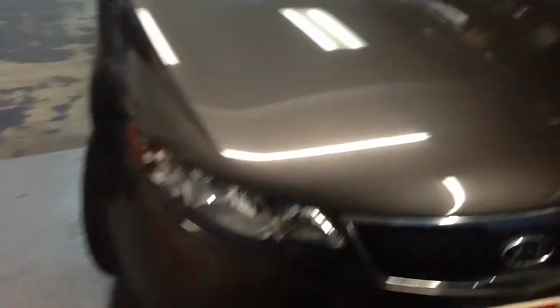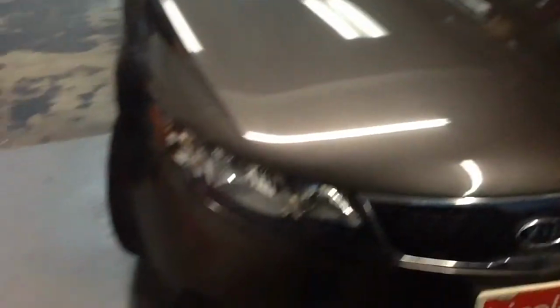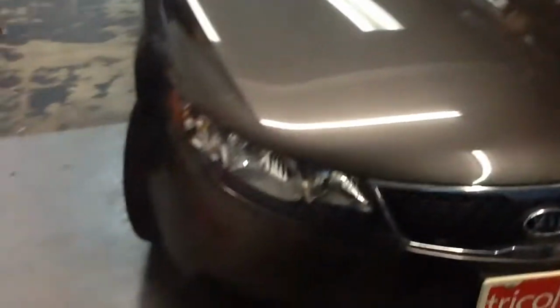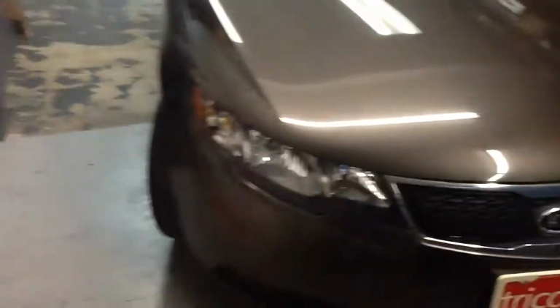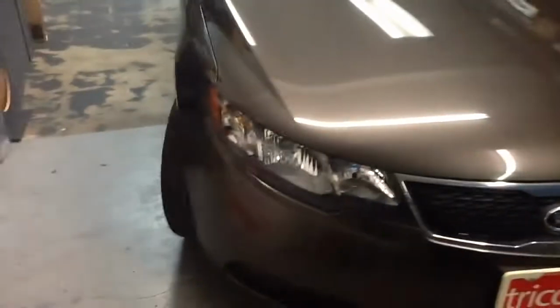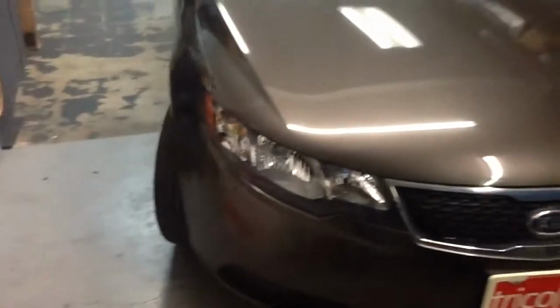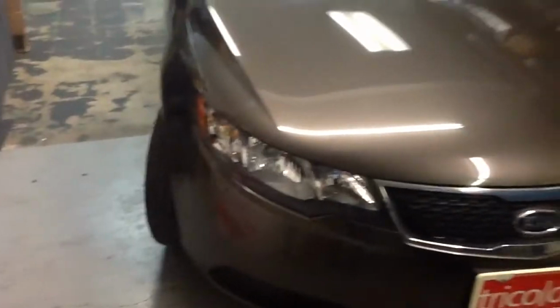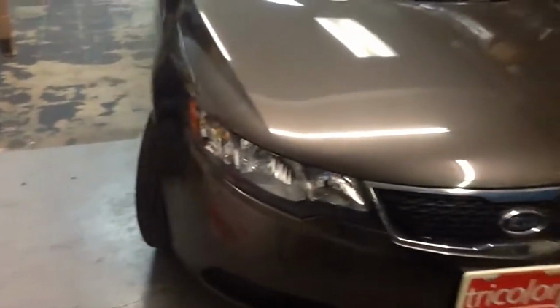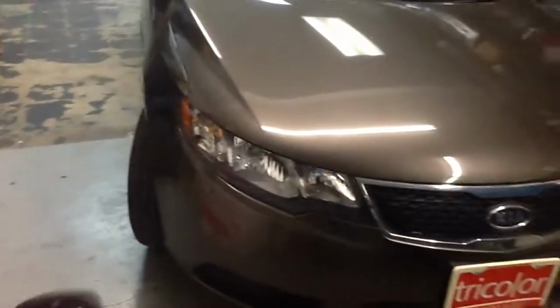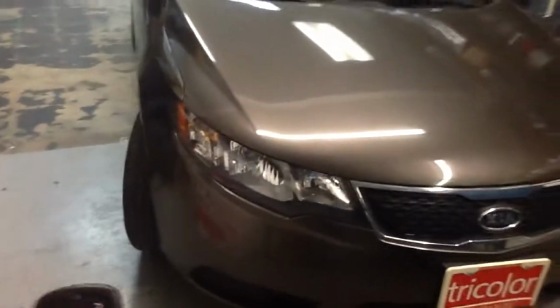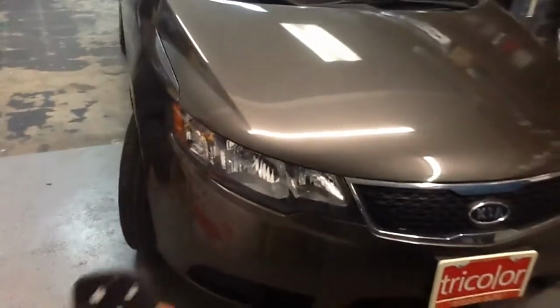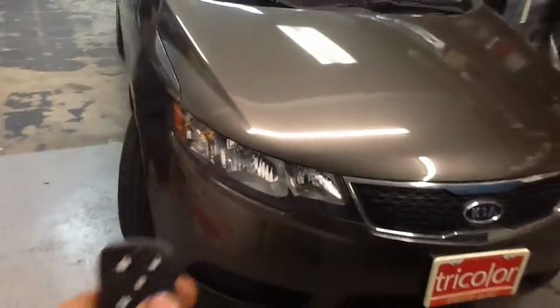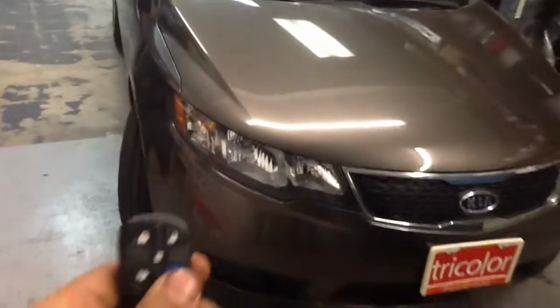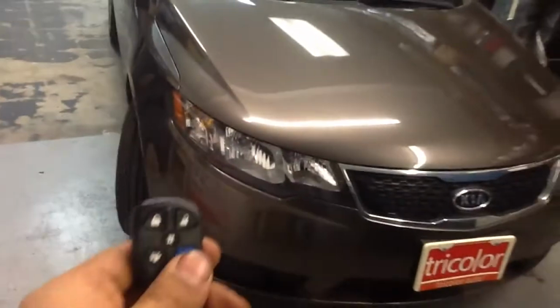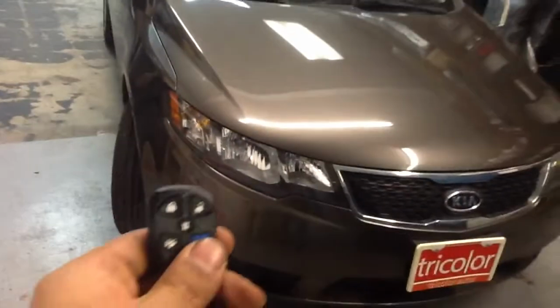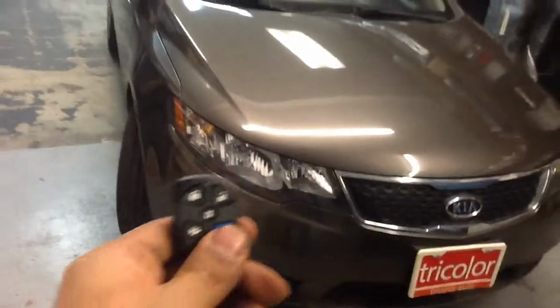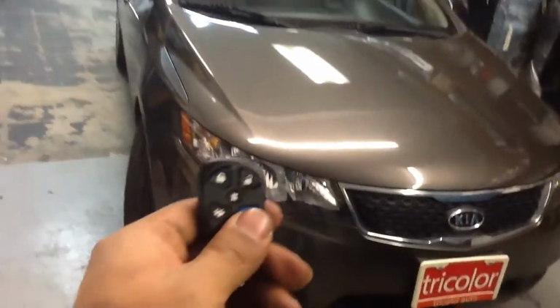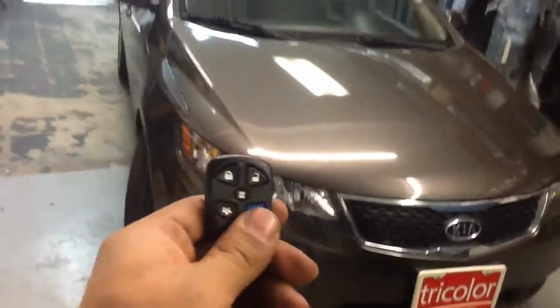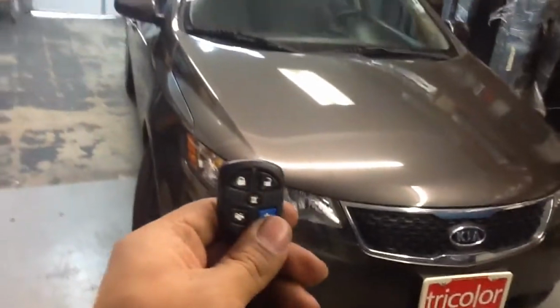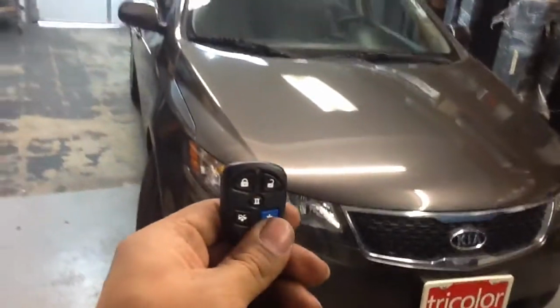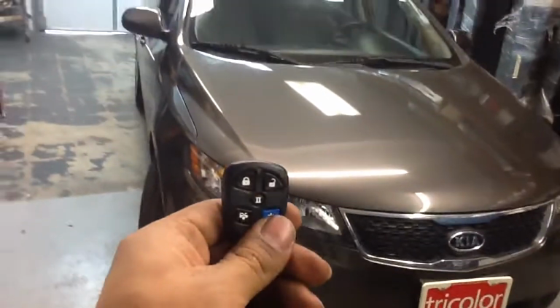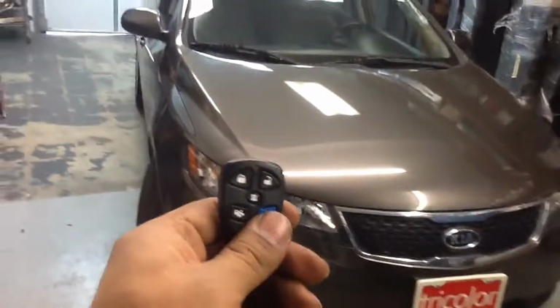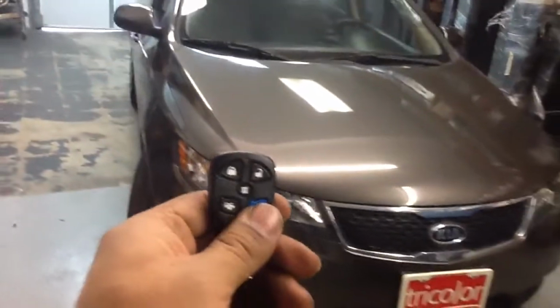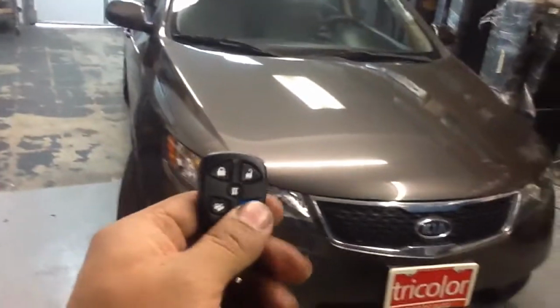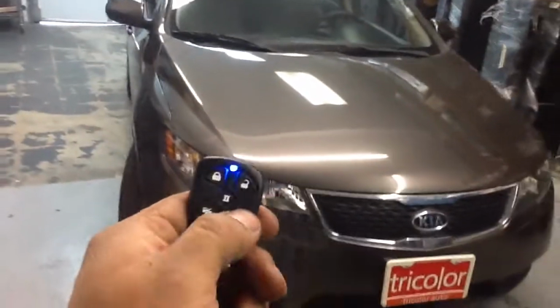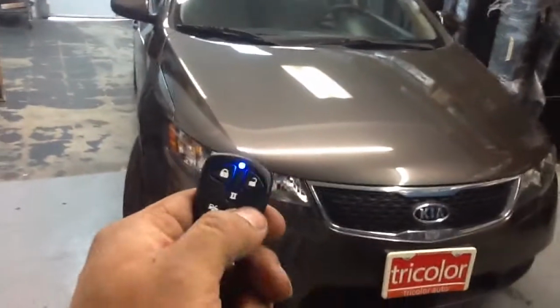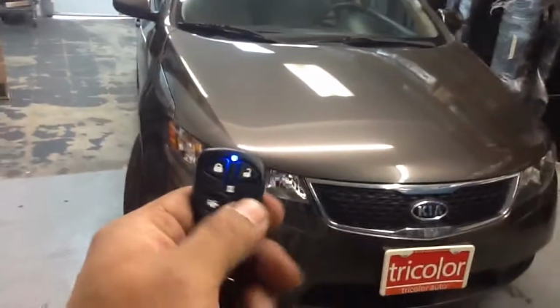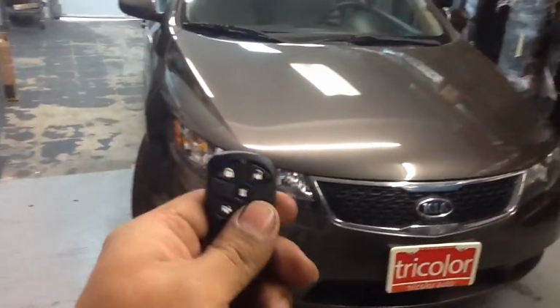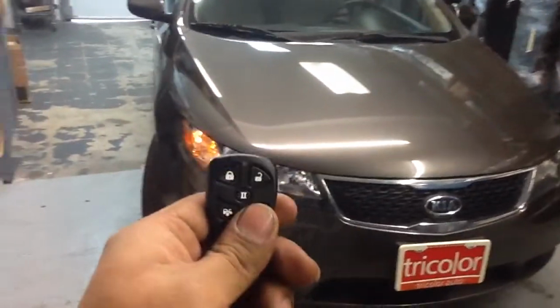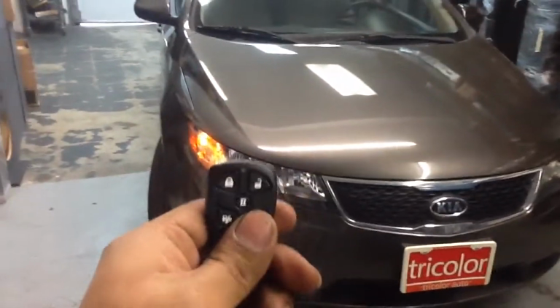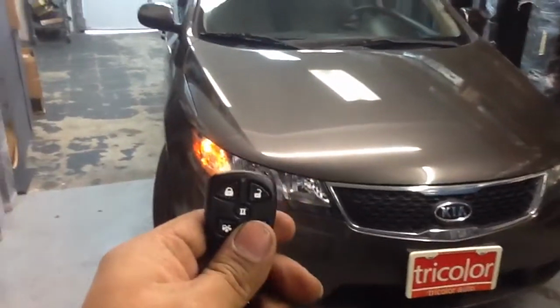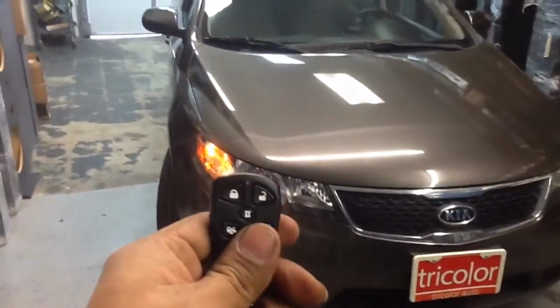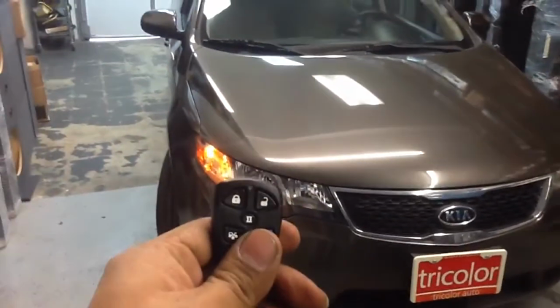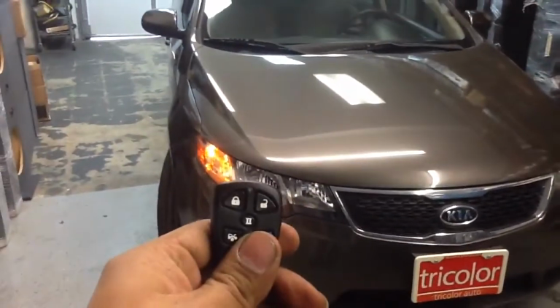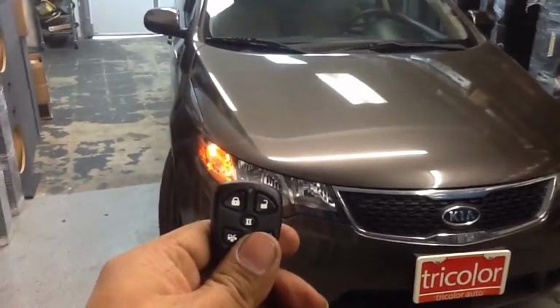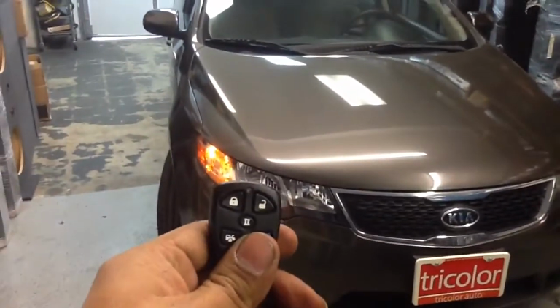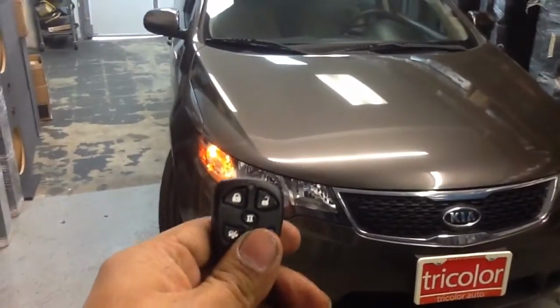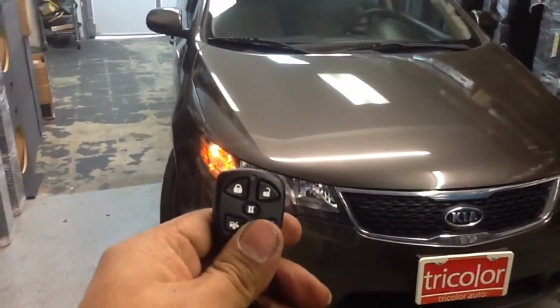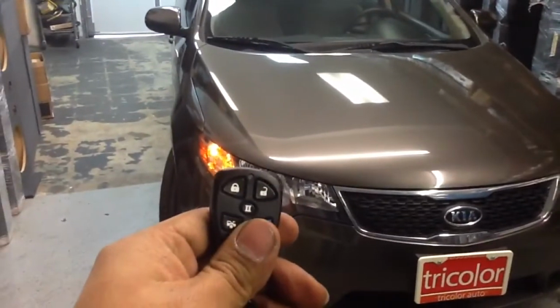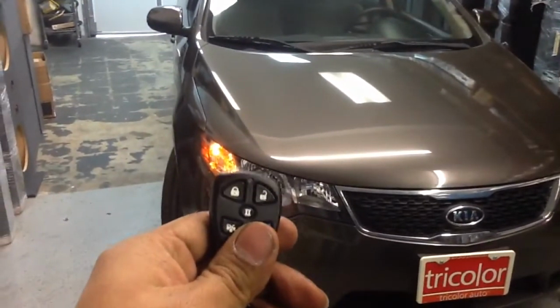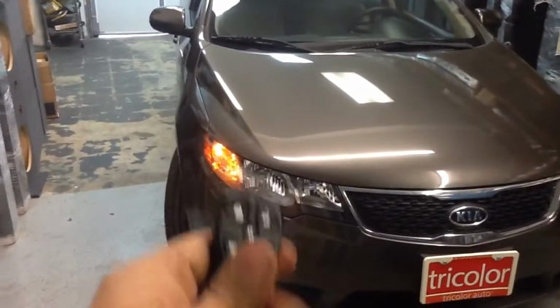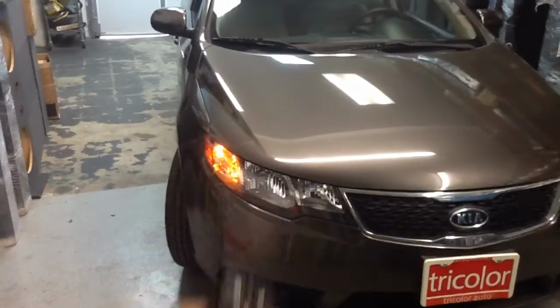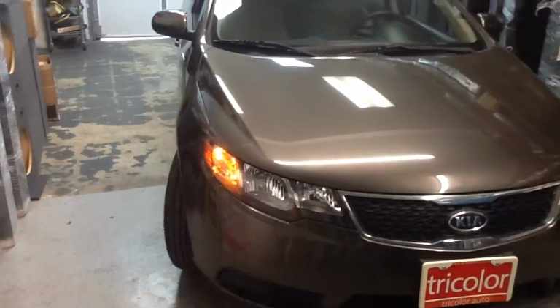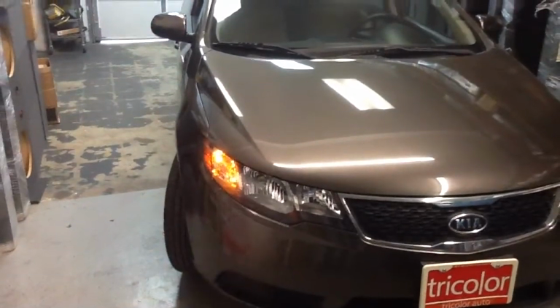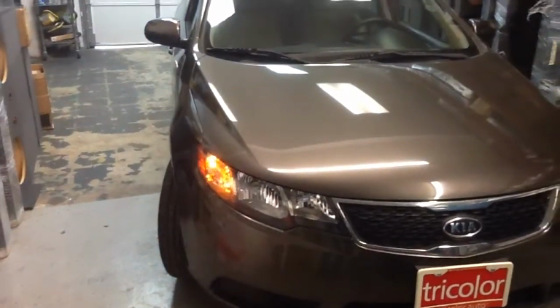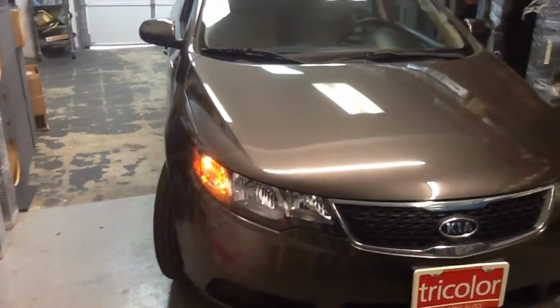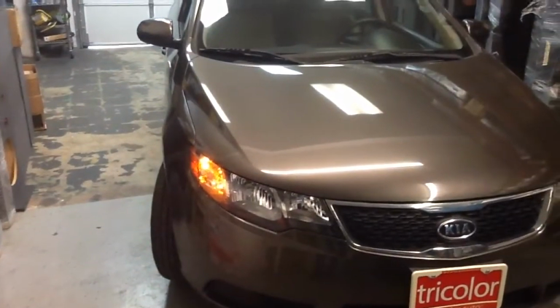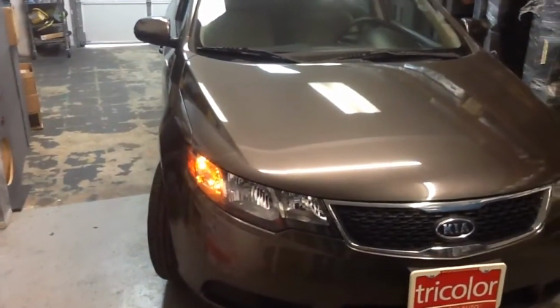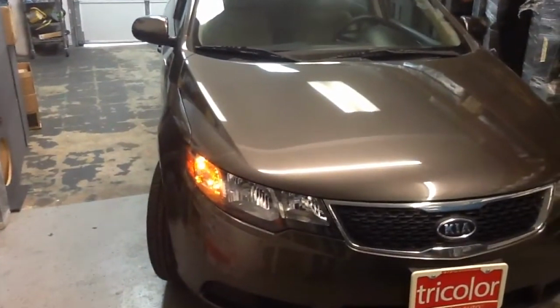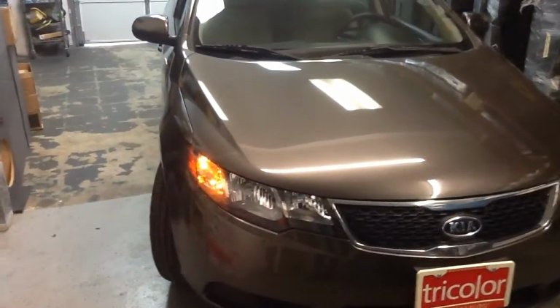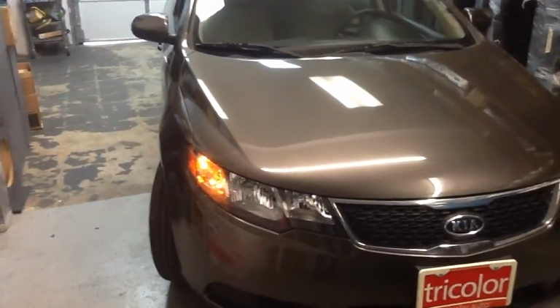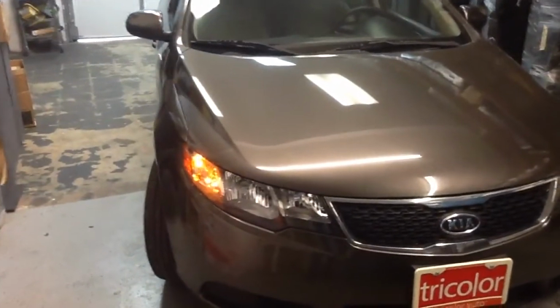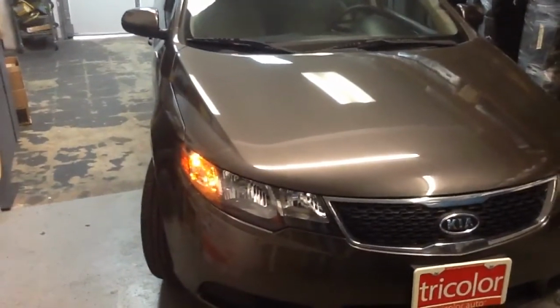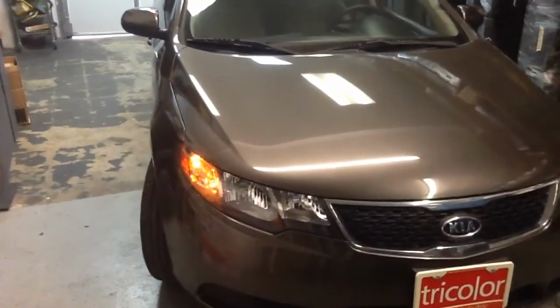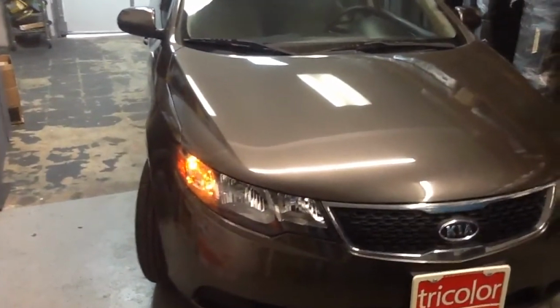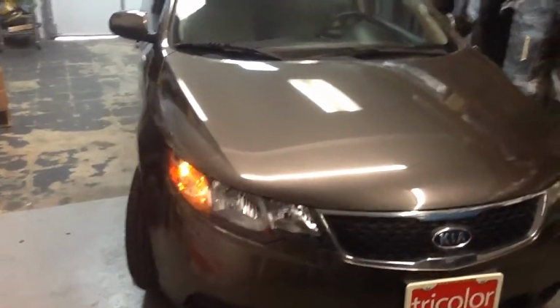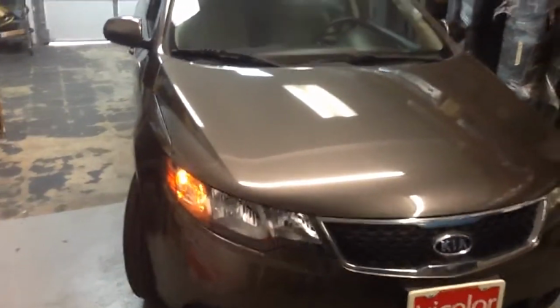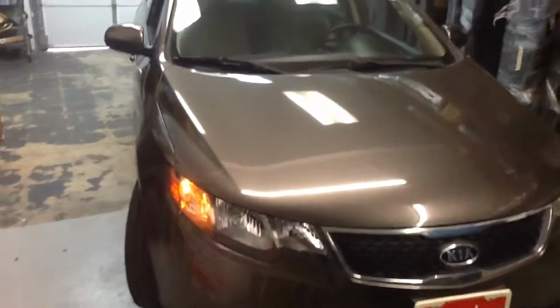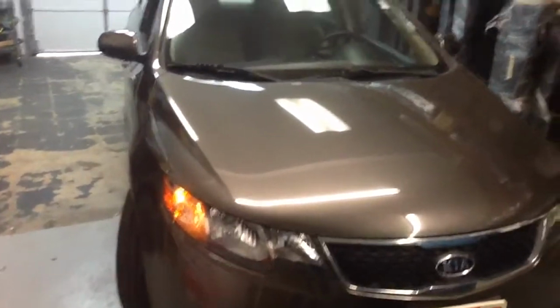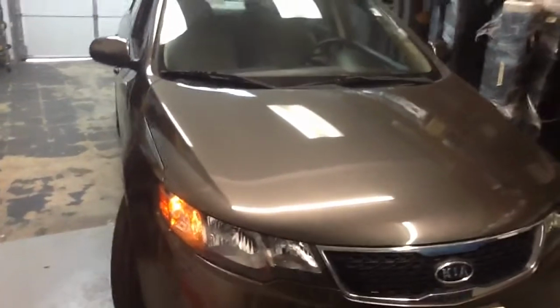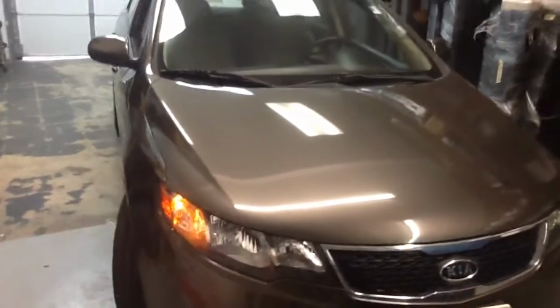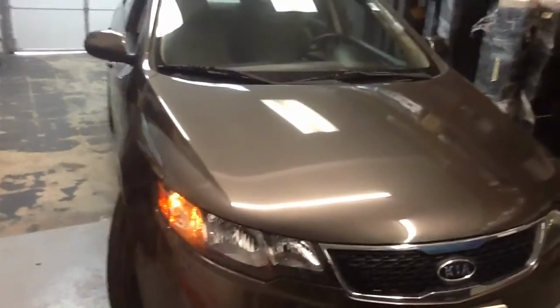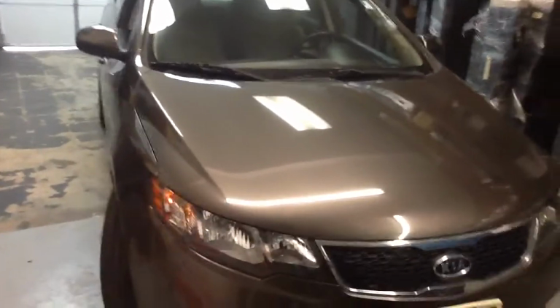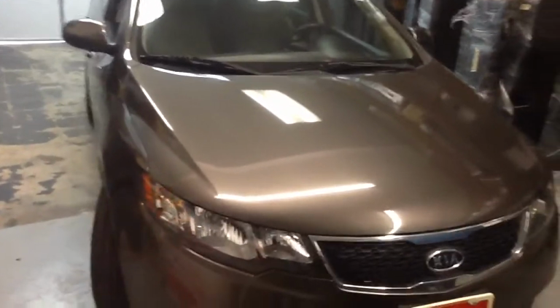For the remote start, we hit the start key once — parking lights come on and the engine cranks.